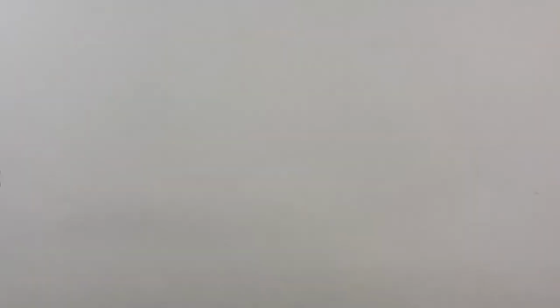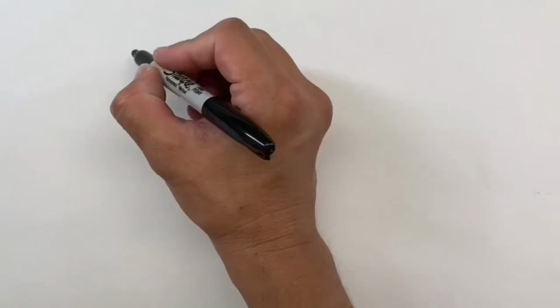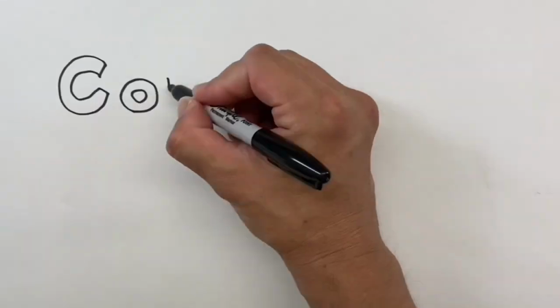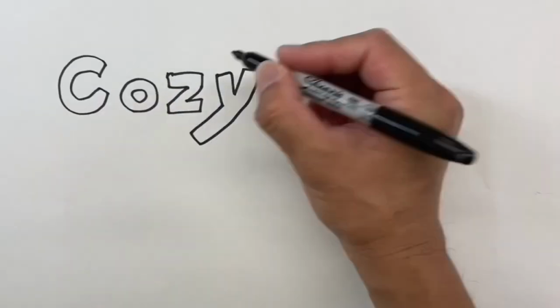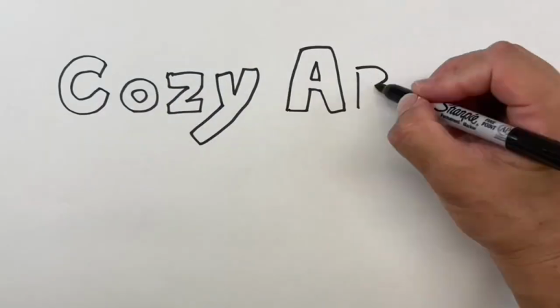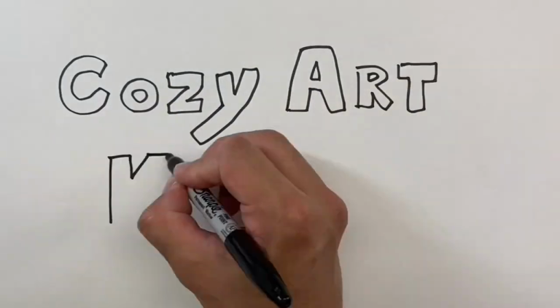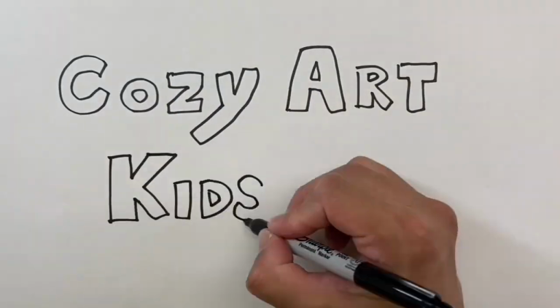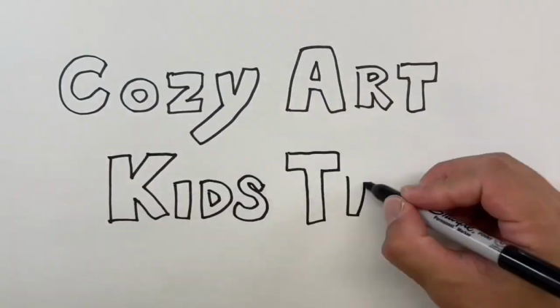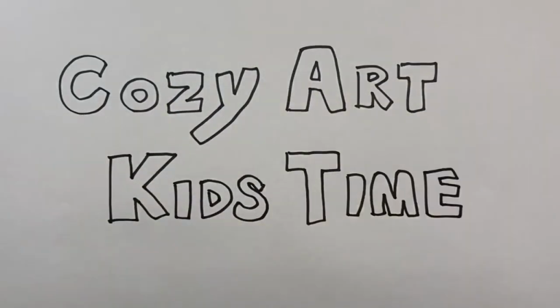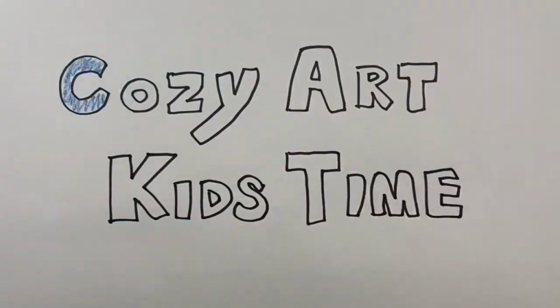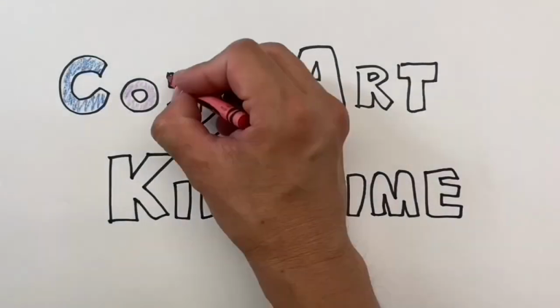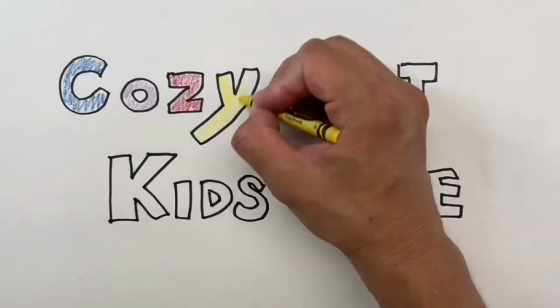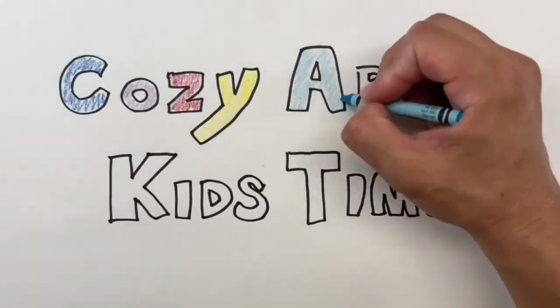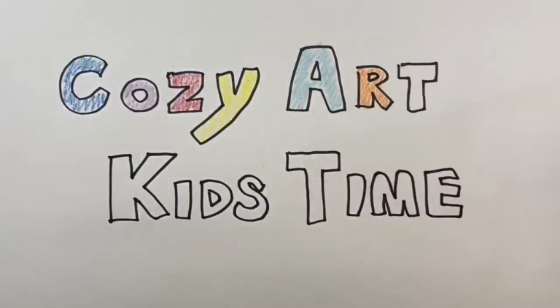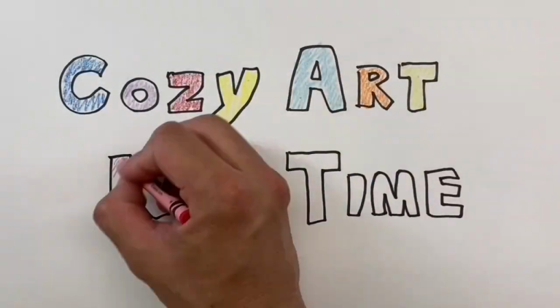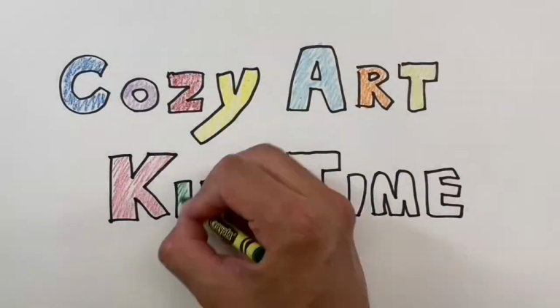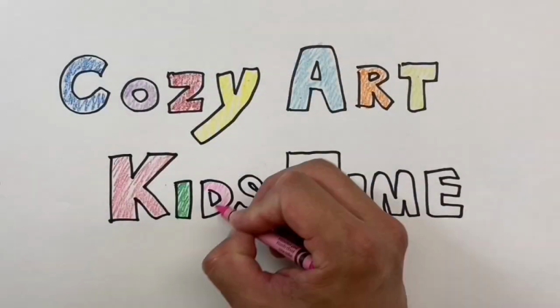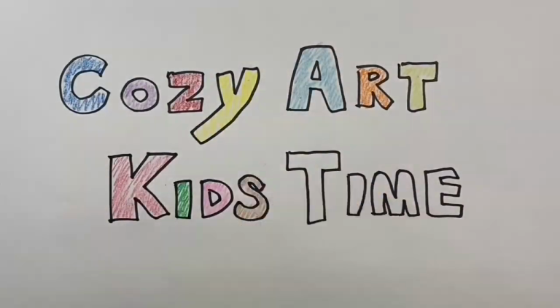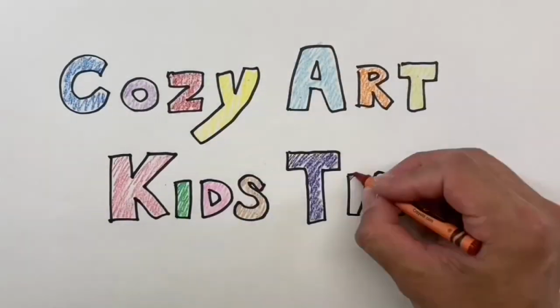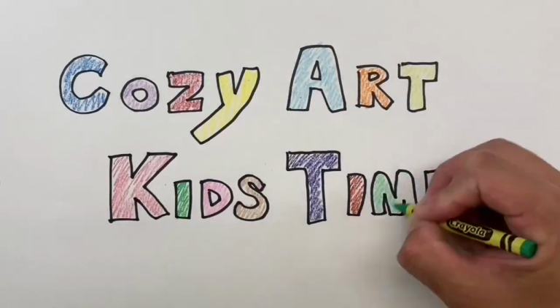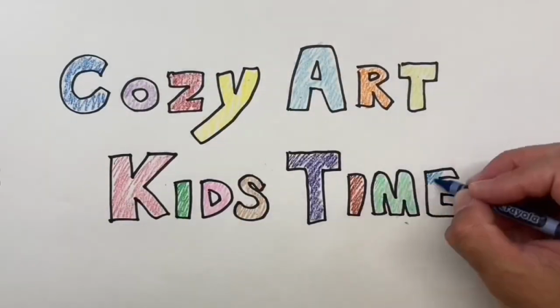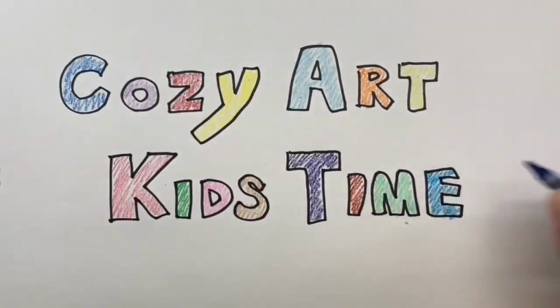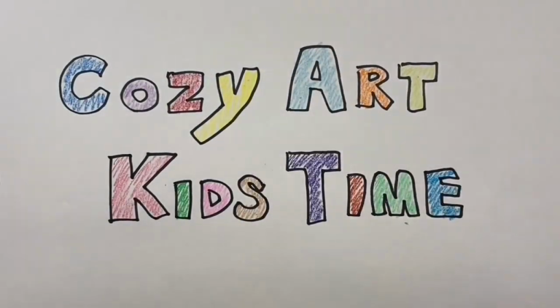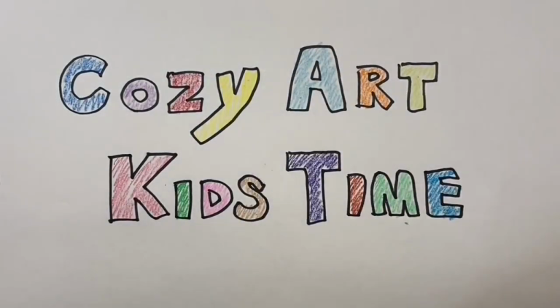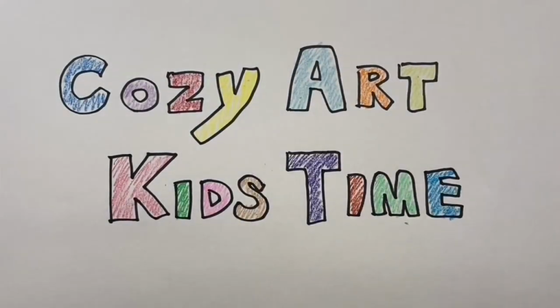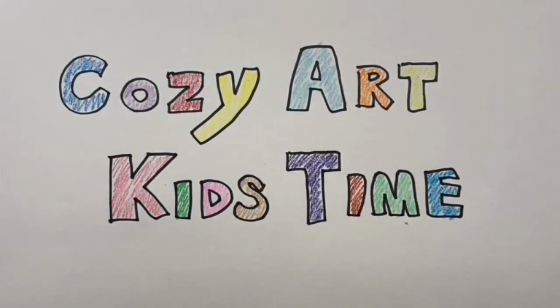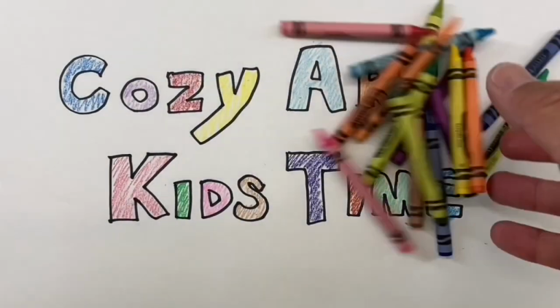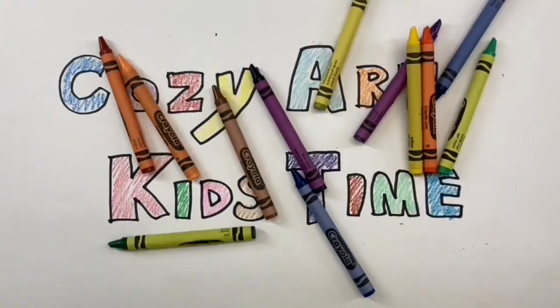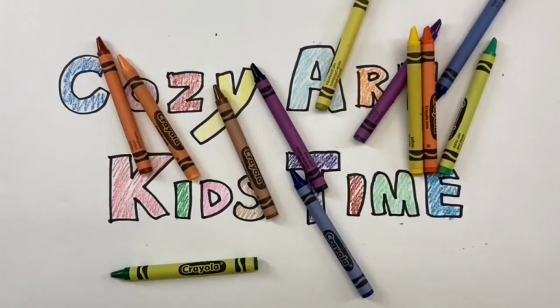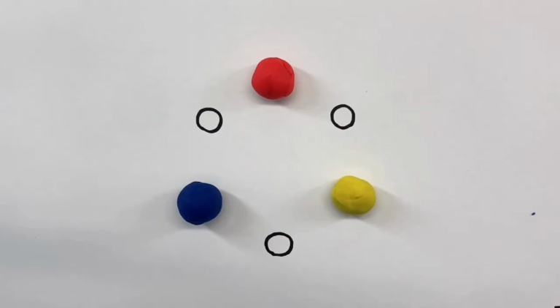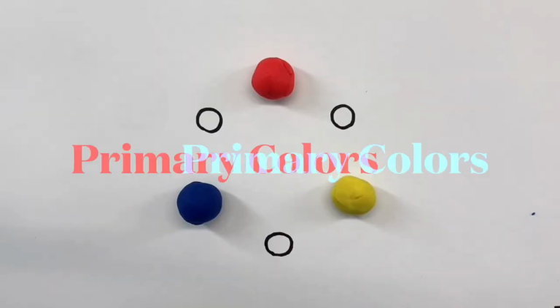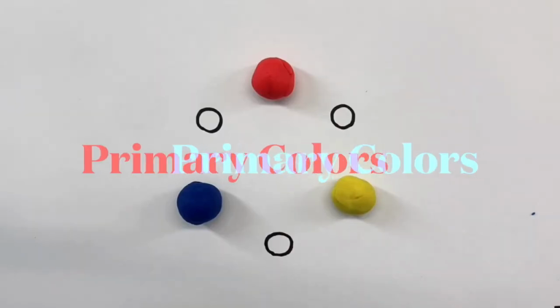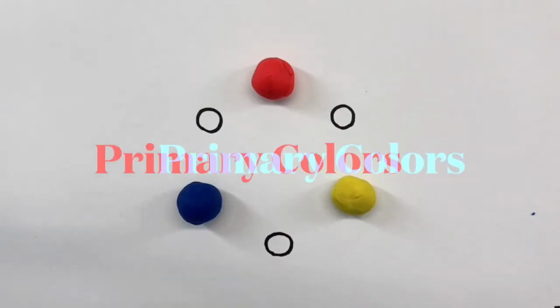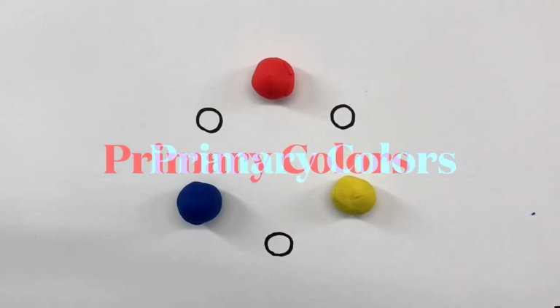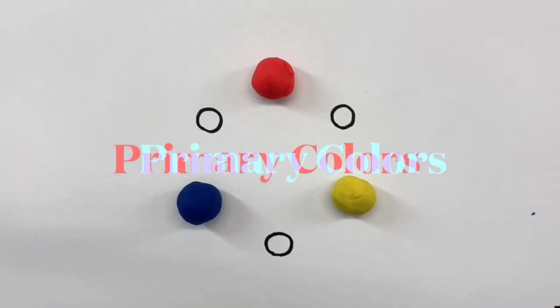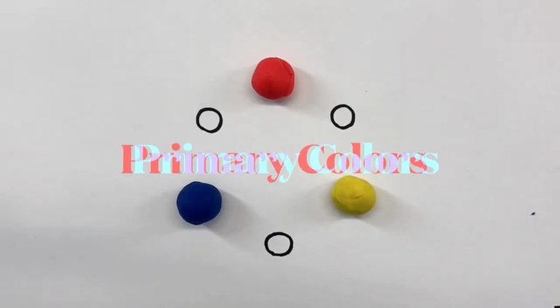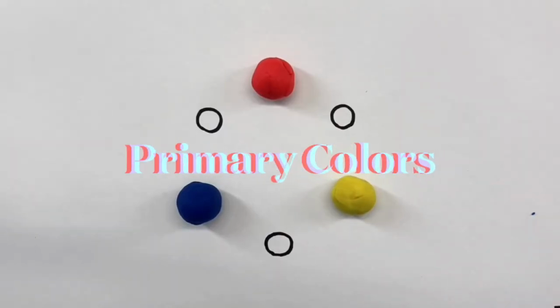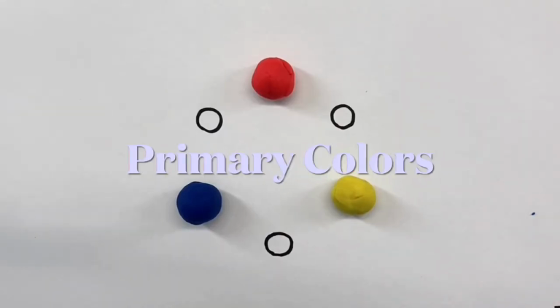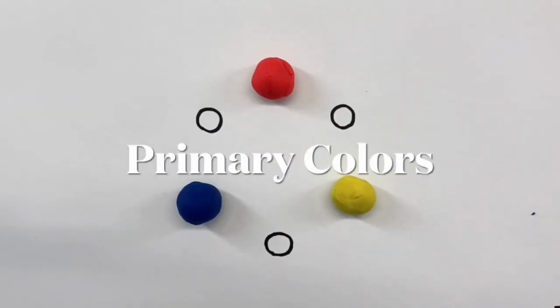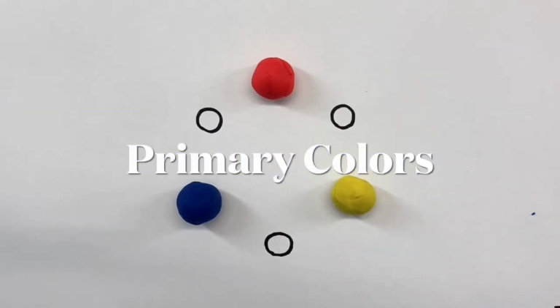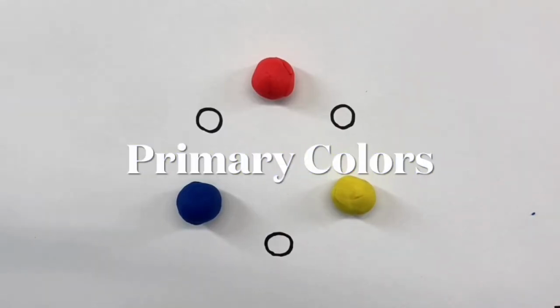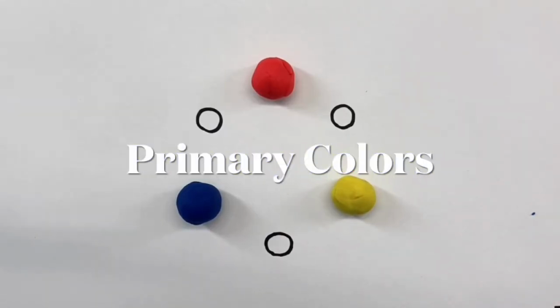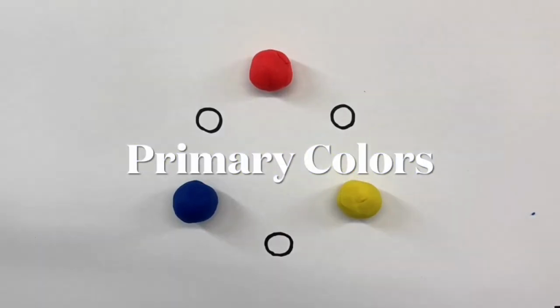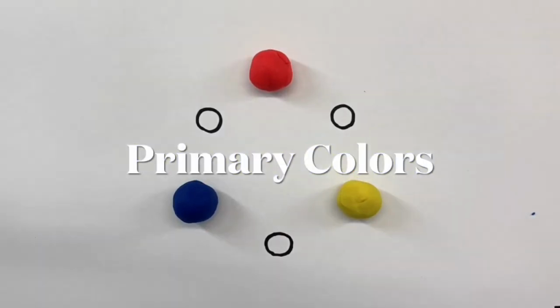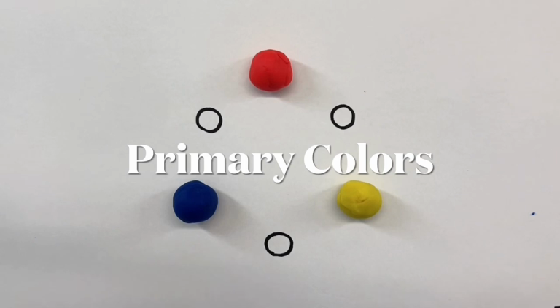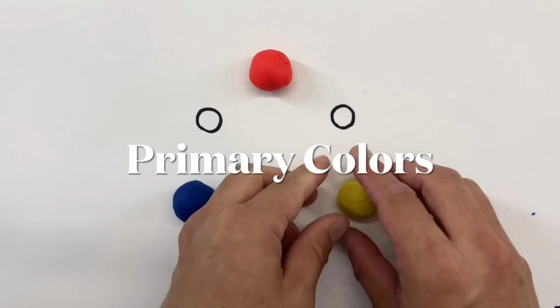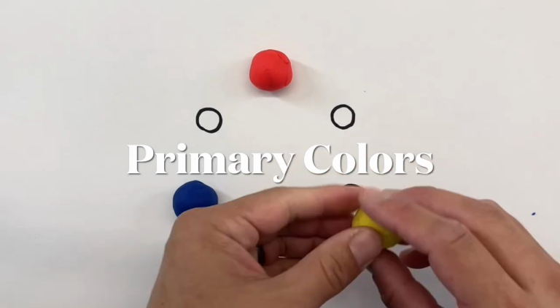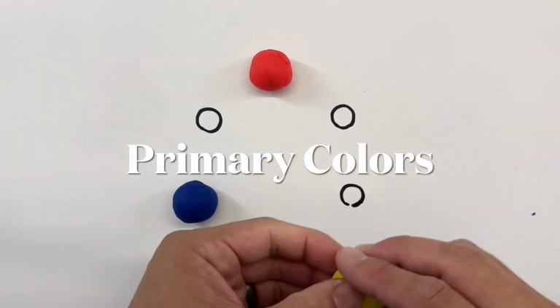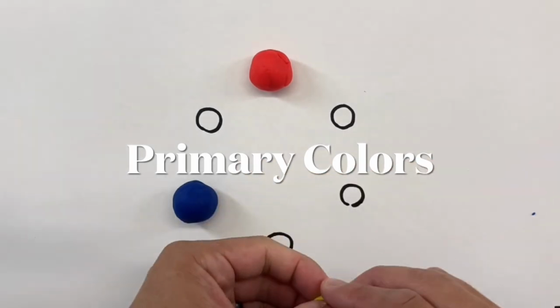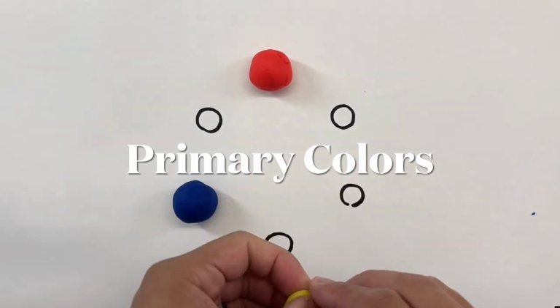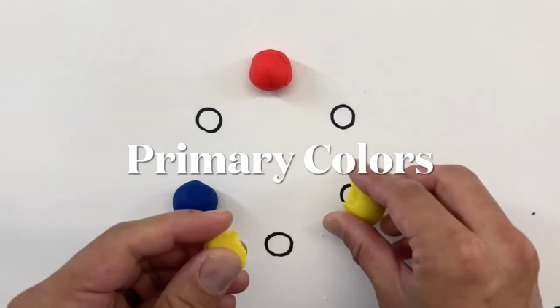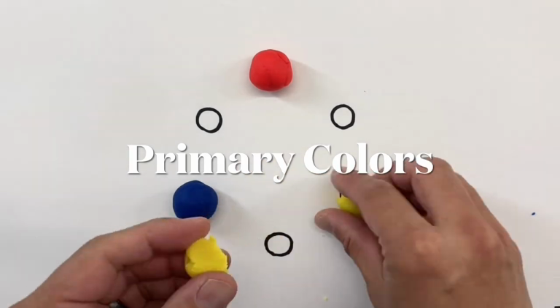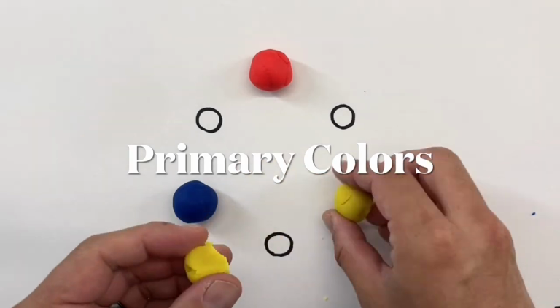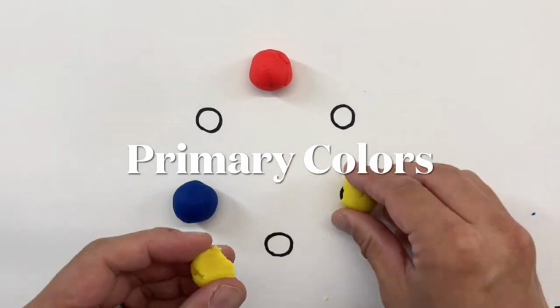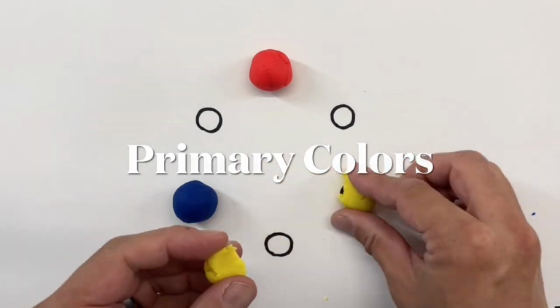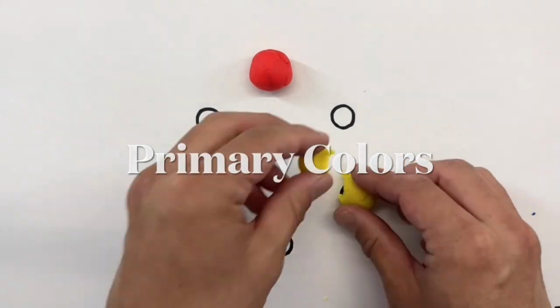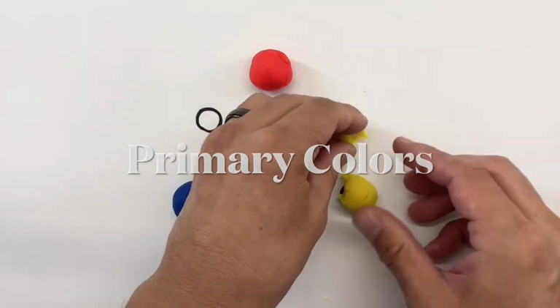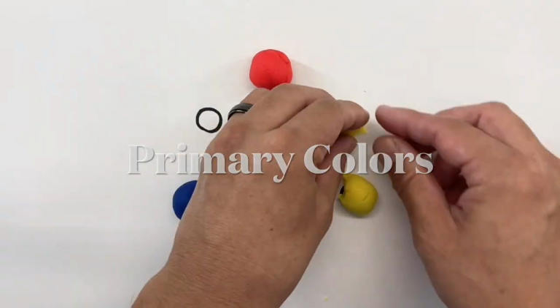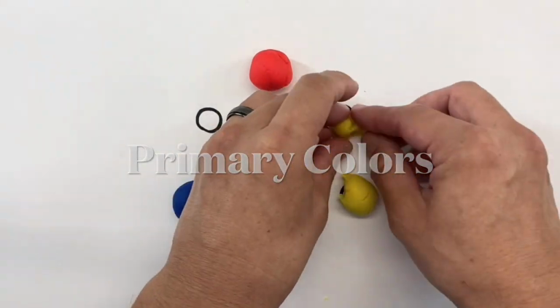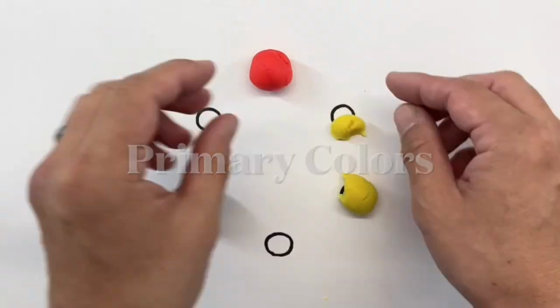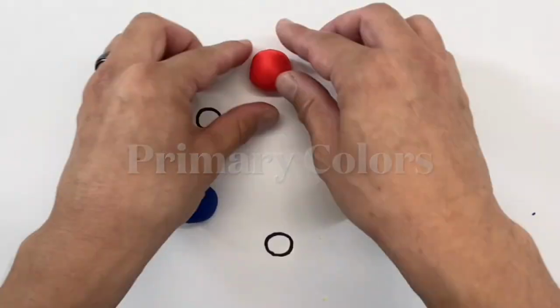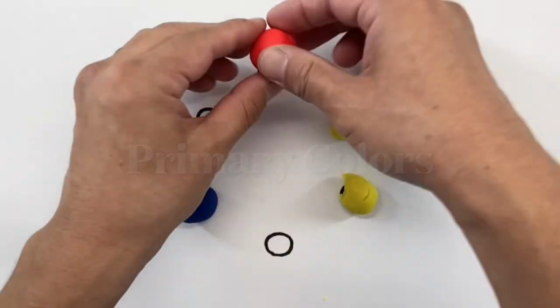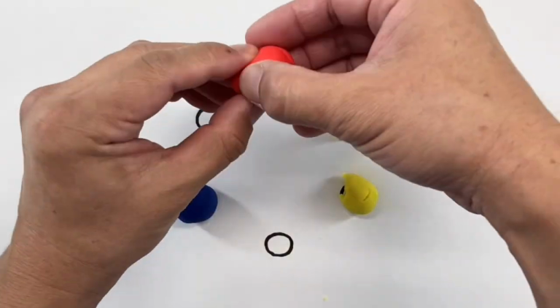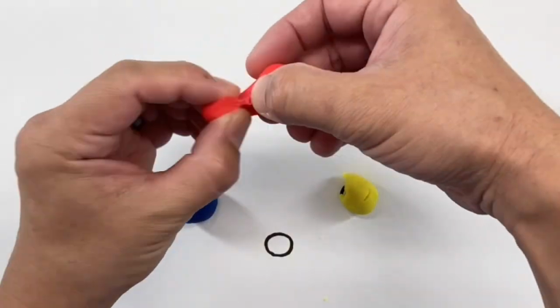How do you art get high? Red, yellow, blue — primary colors.